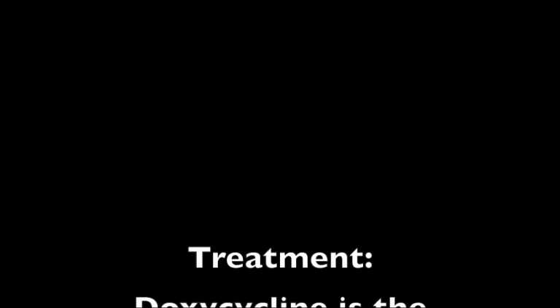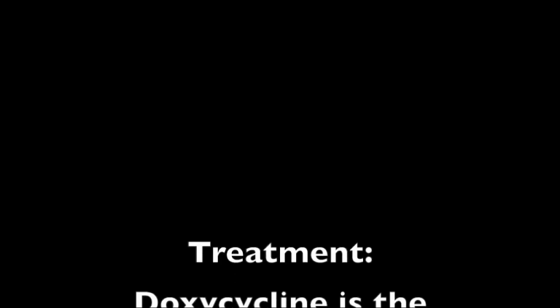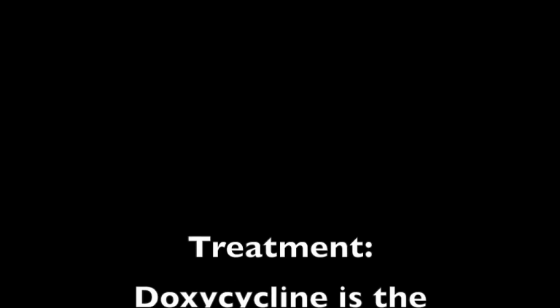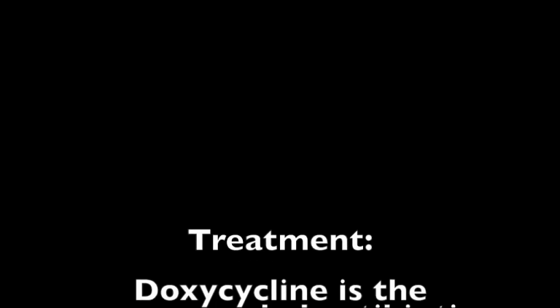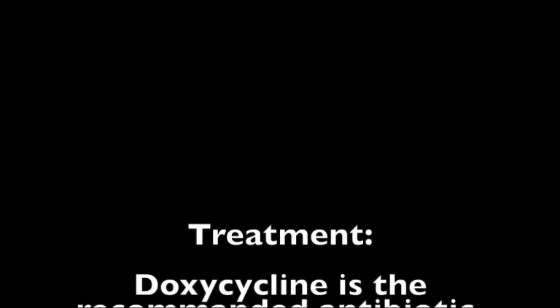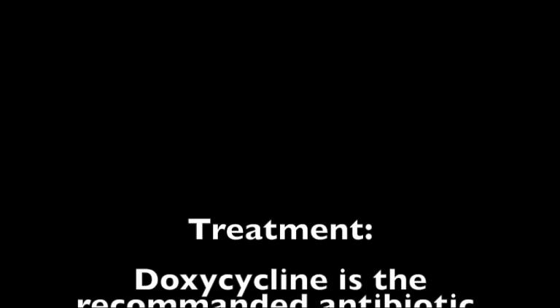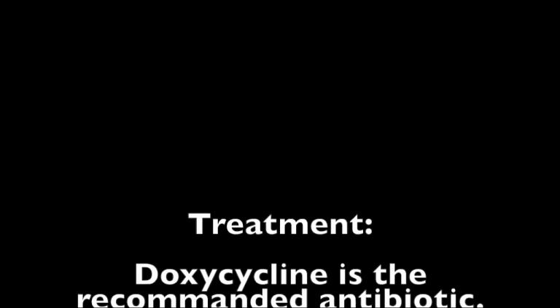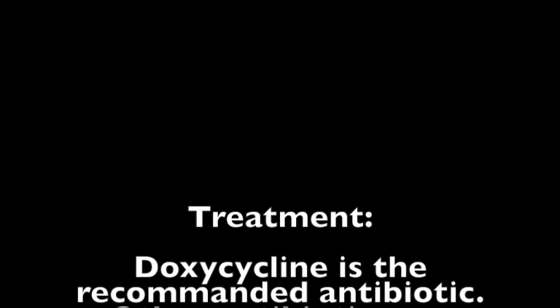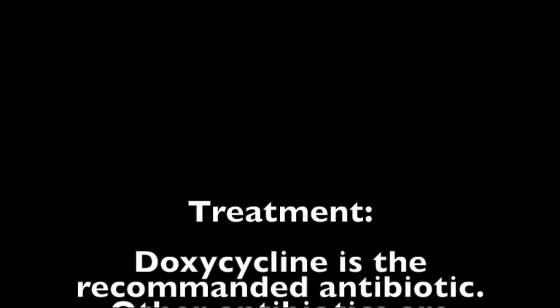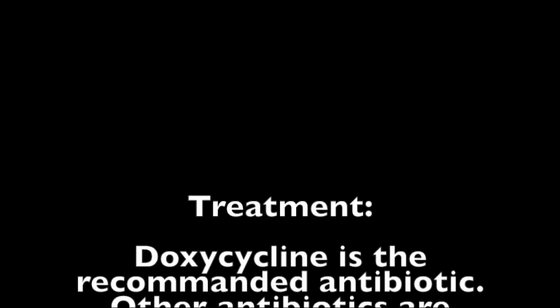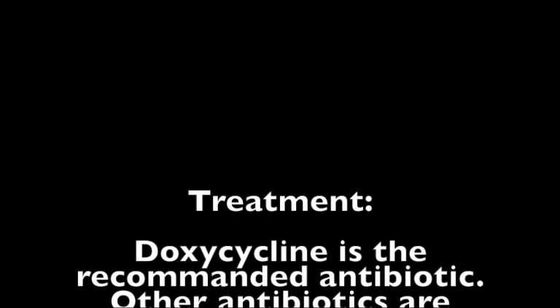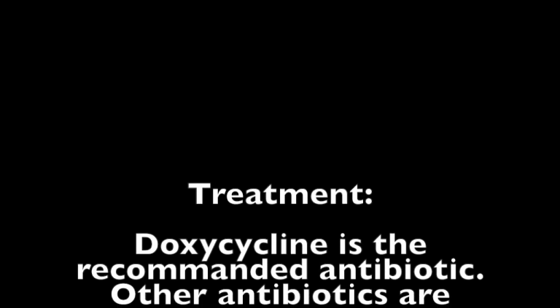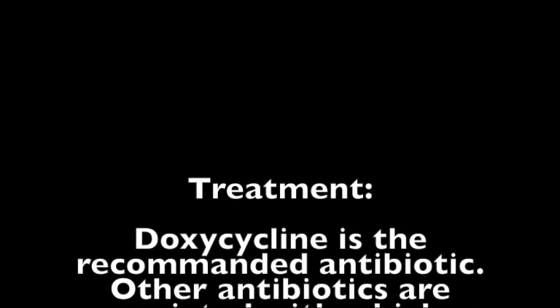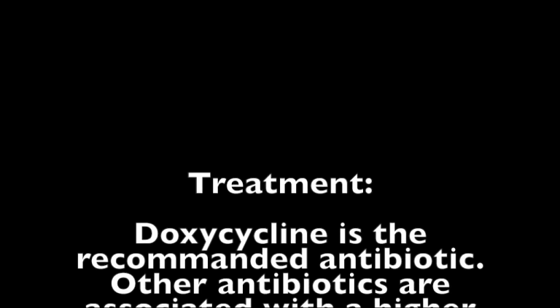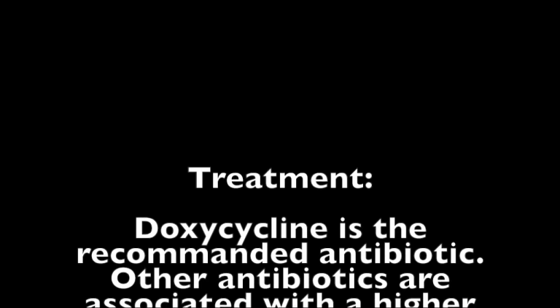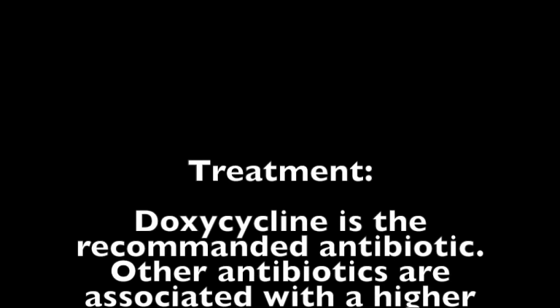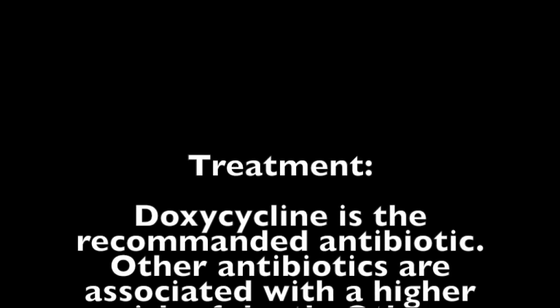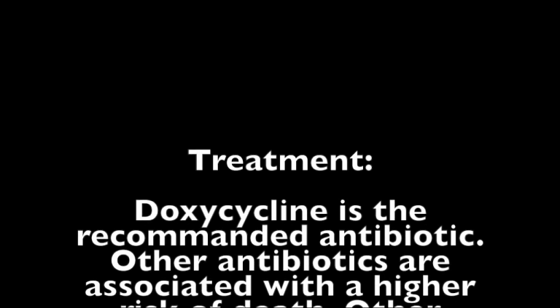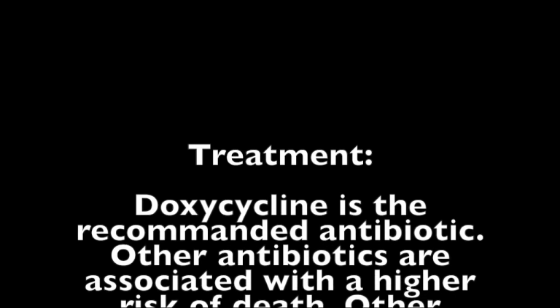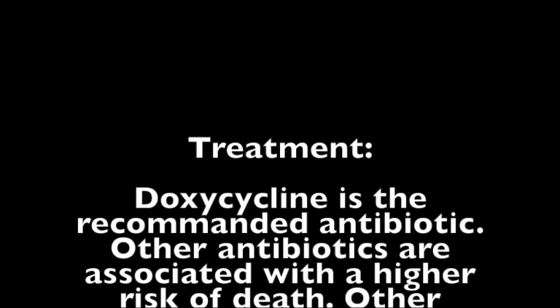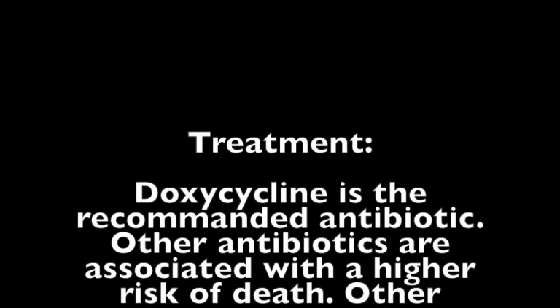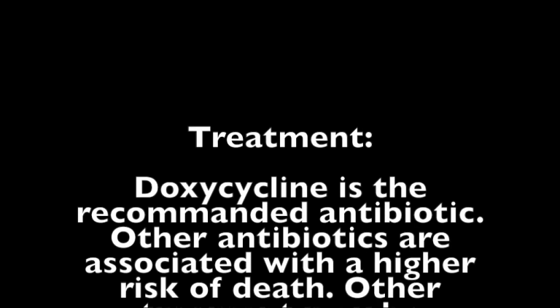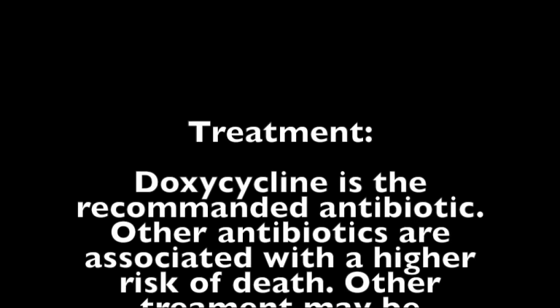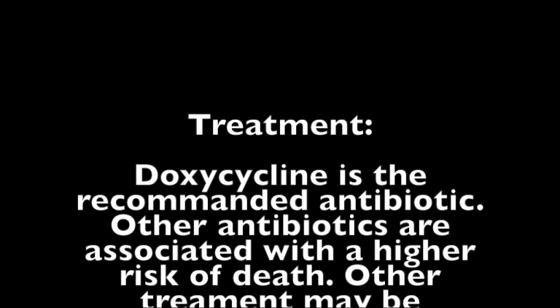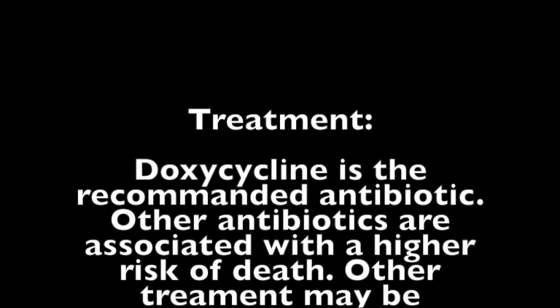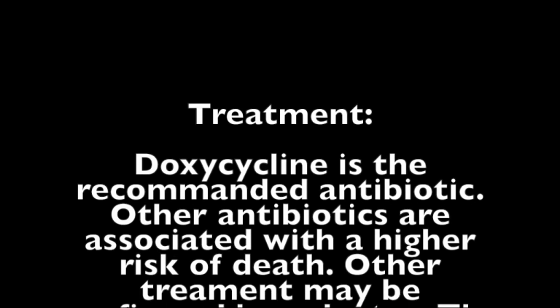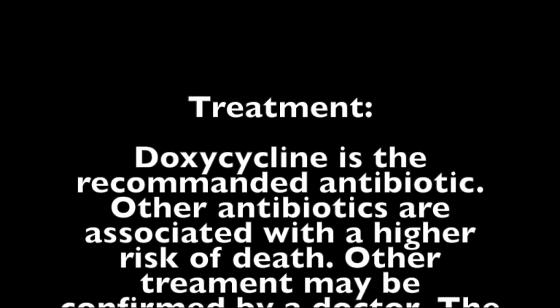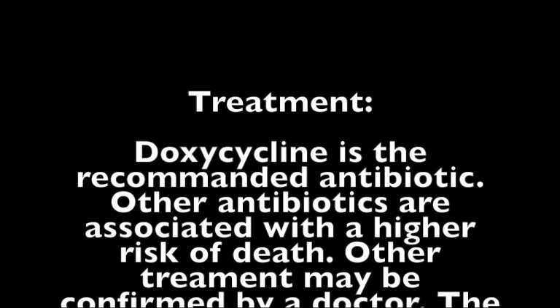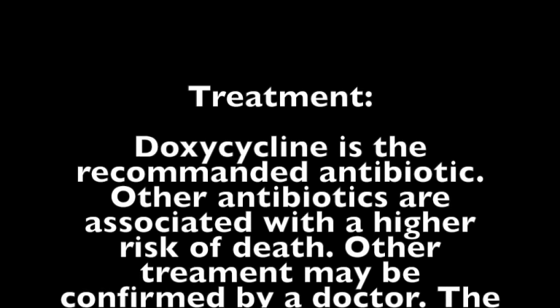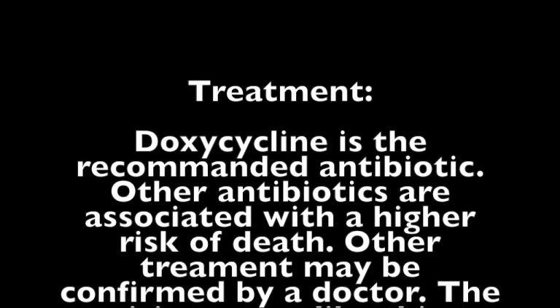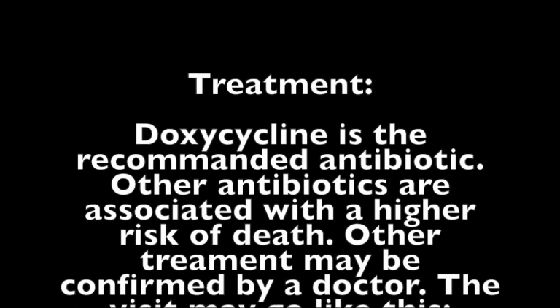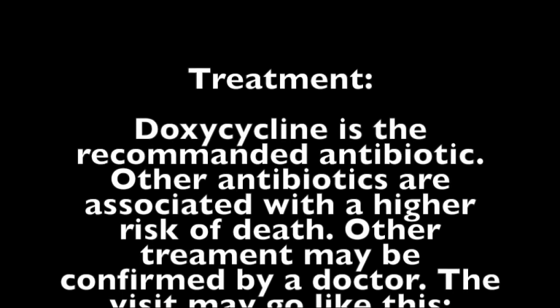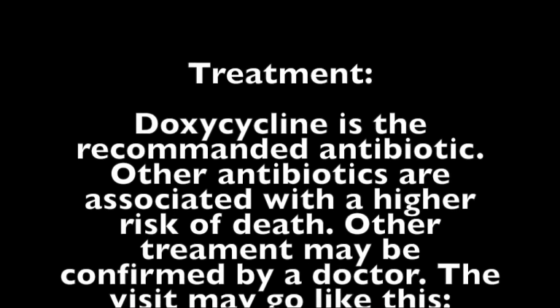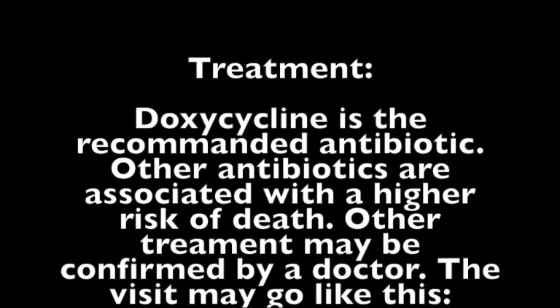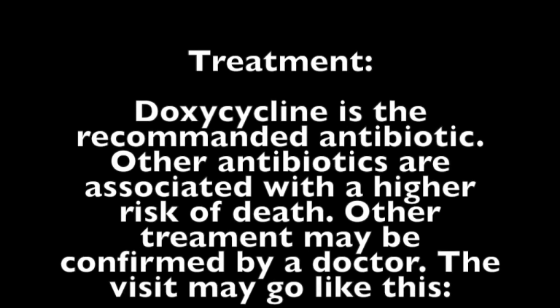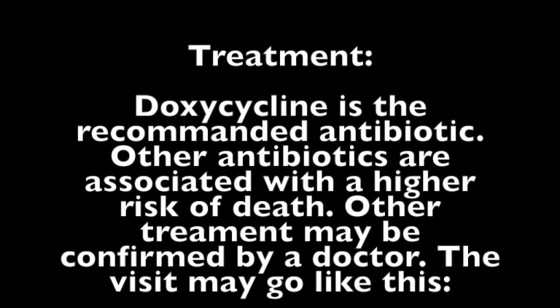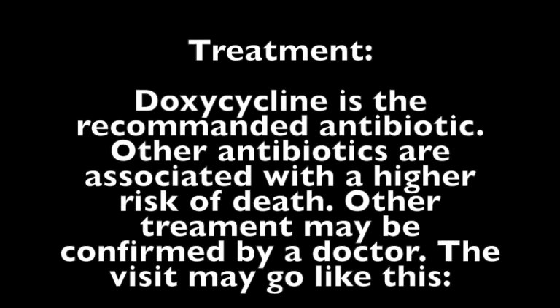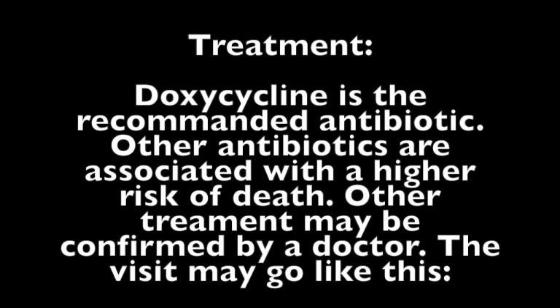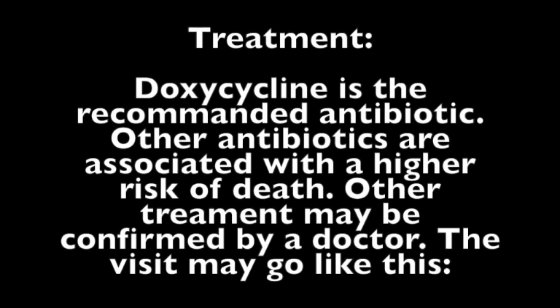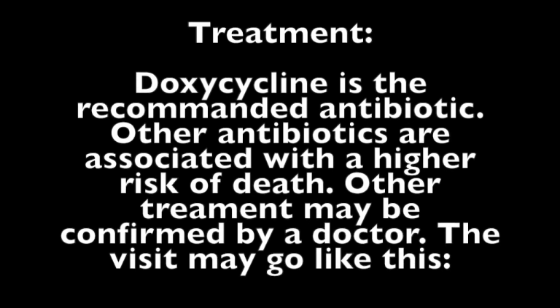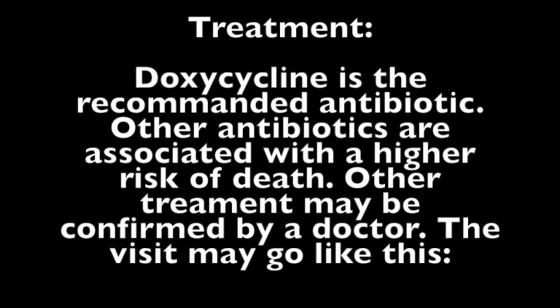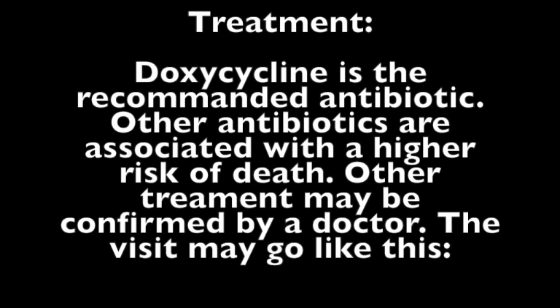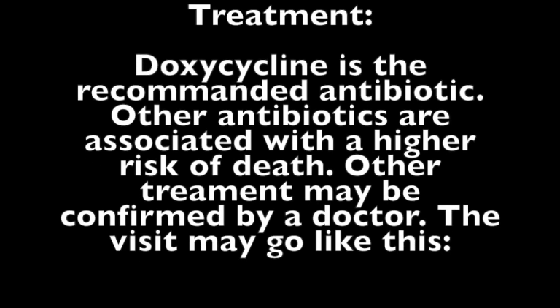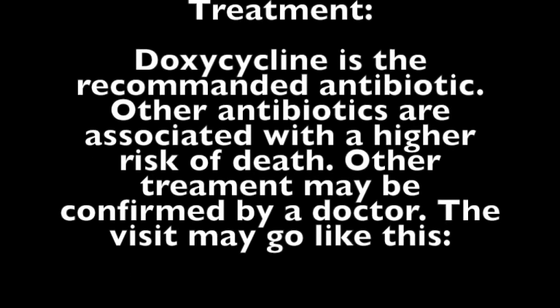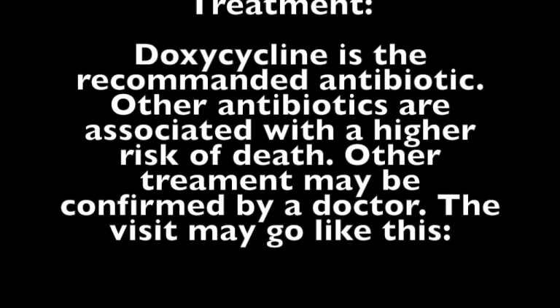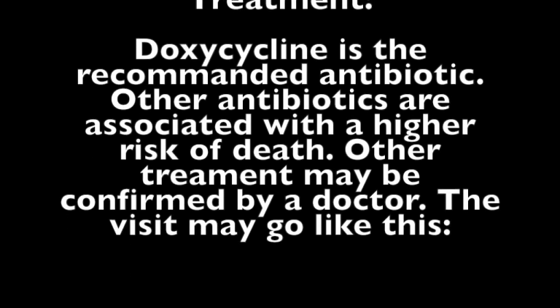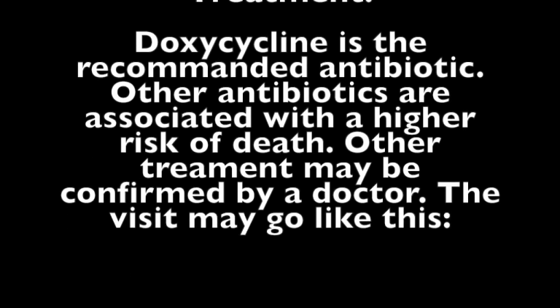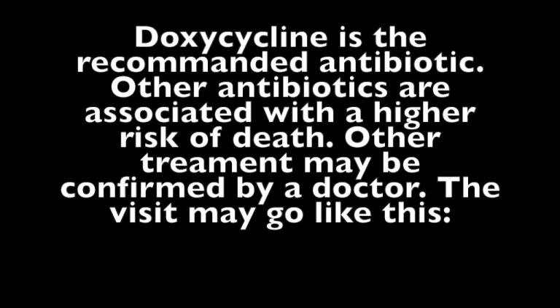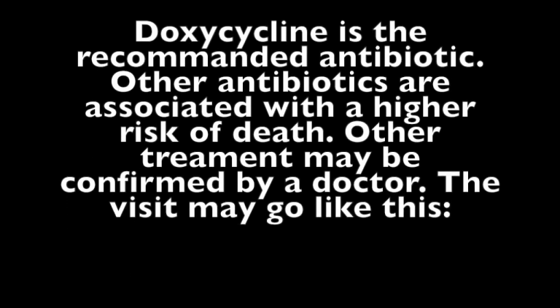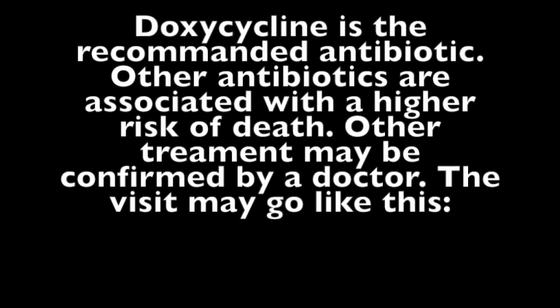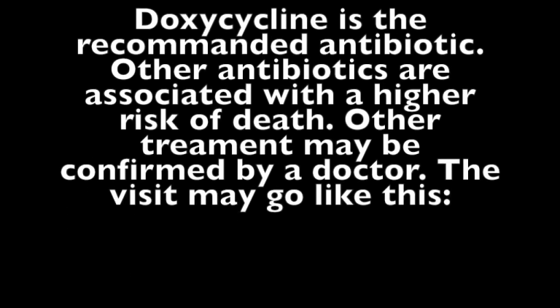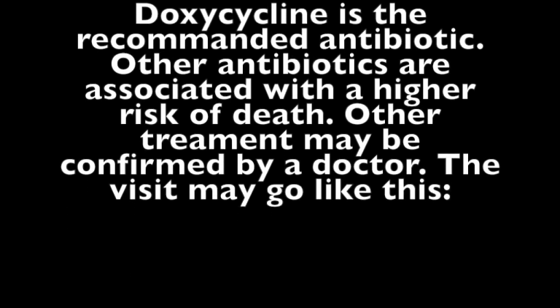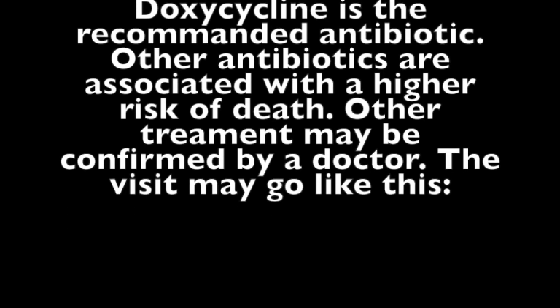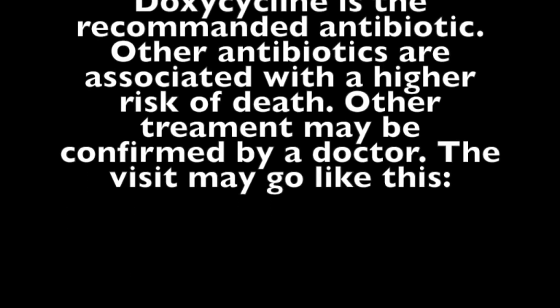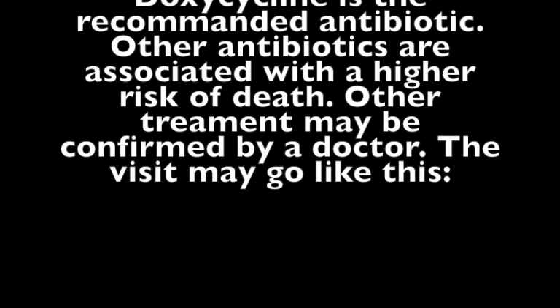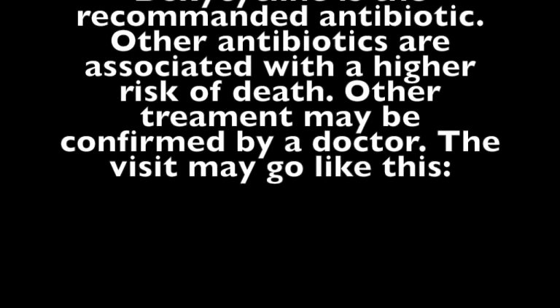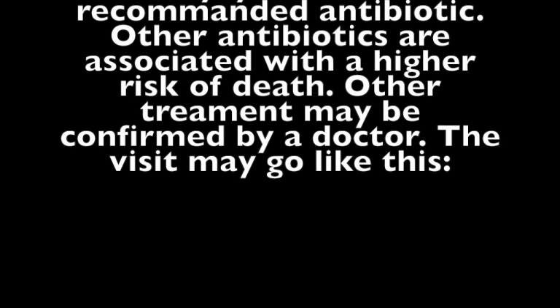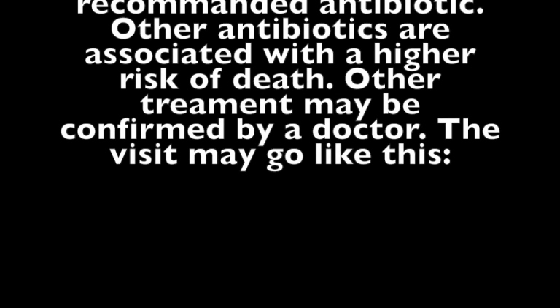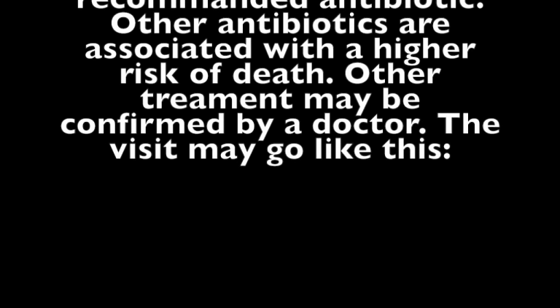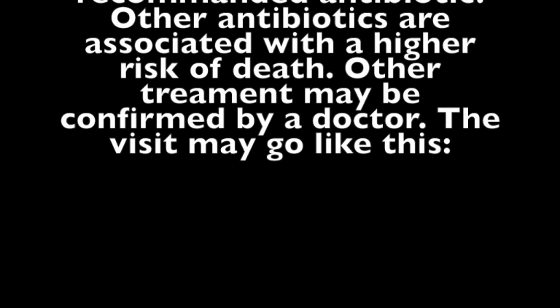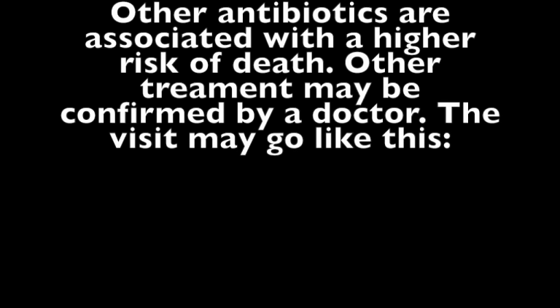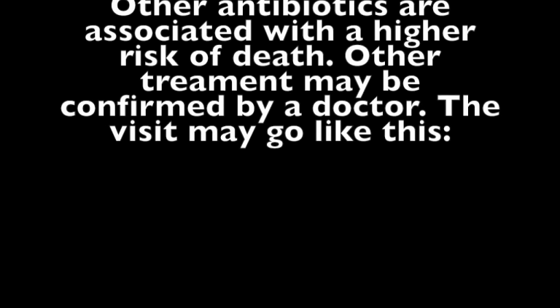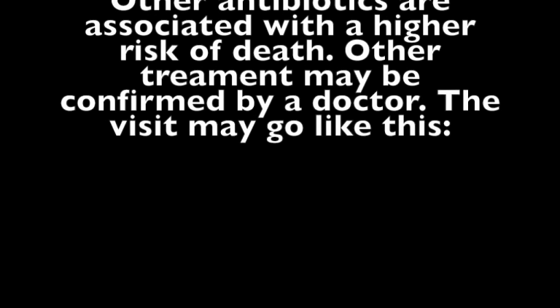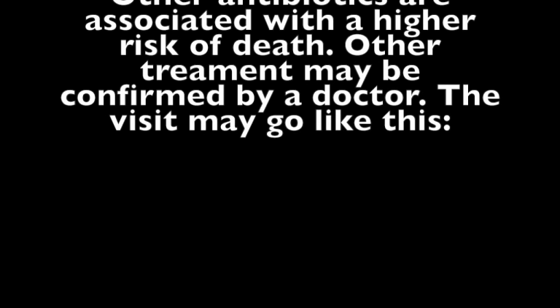Doxycycline is the recommended antibiotic. Other antibiotics are associated with a higher risk of death. Other treatment may be confirmed by a doctor.